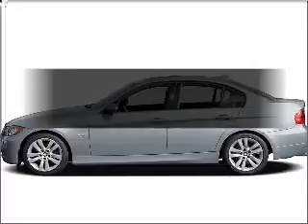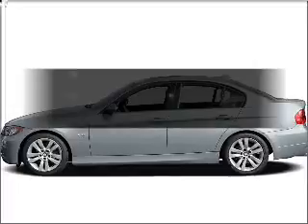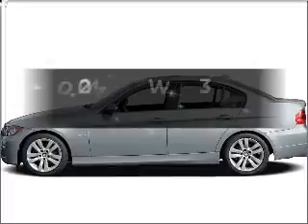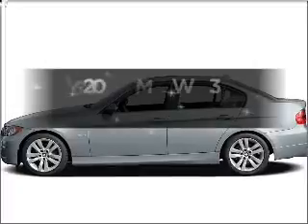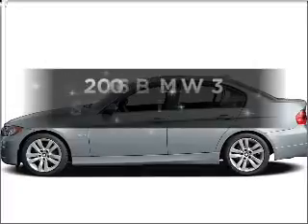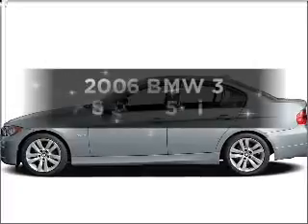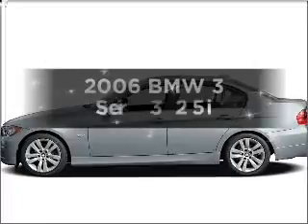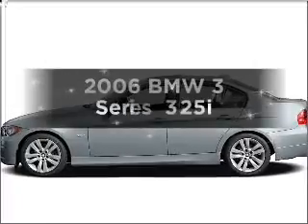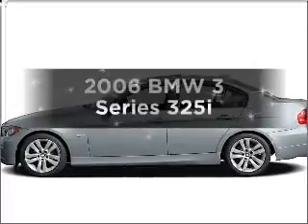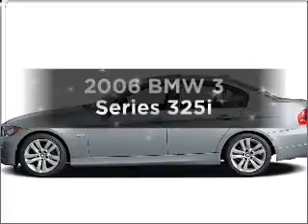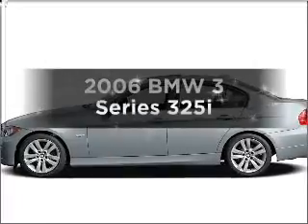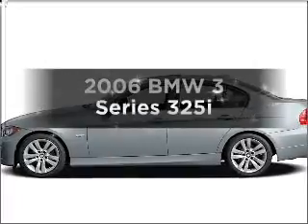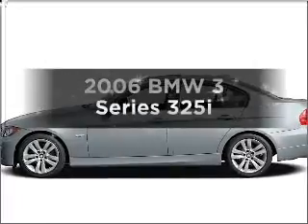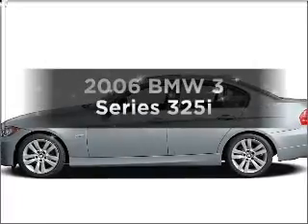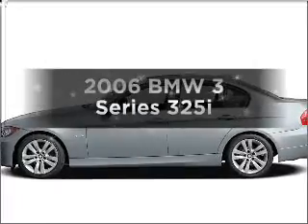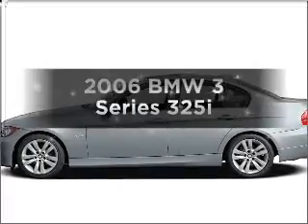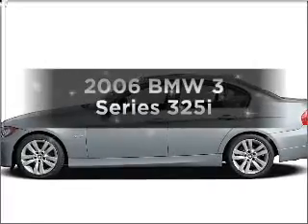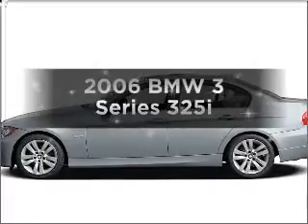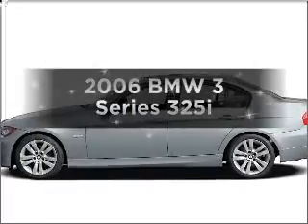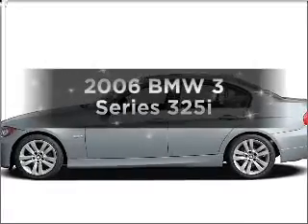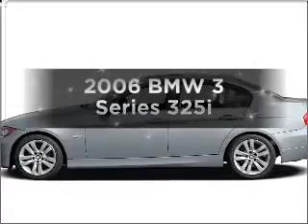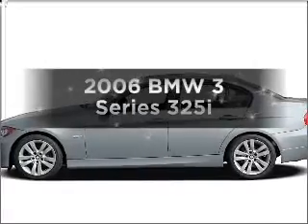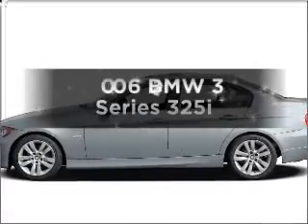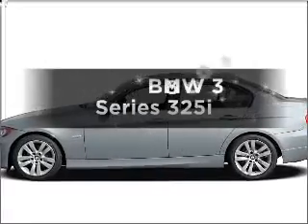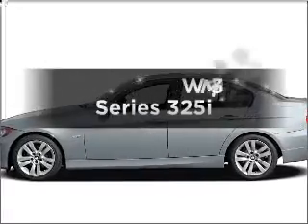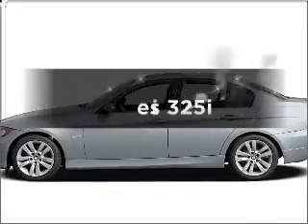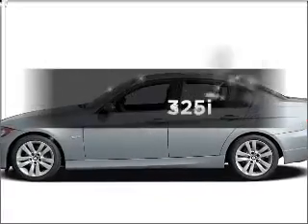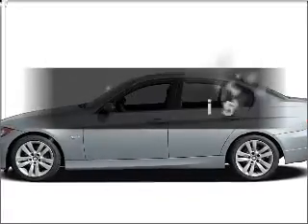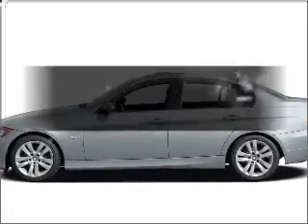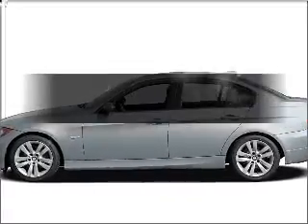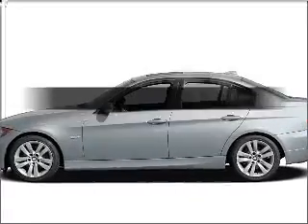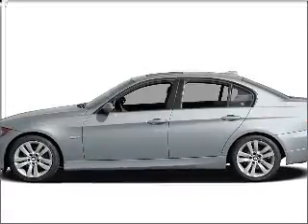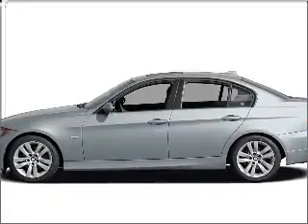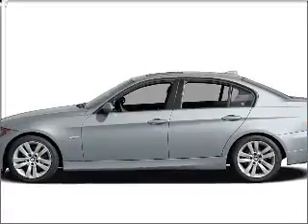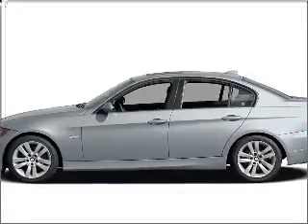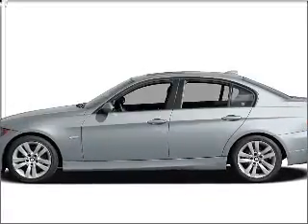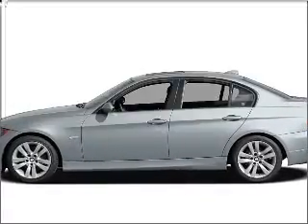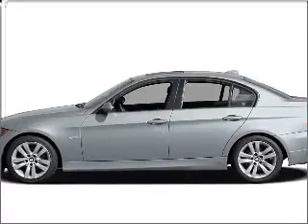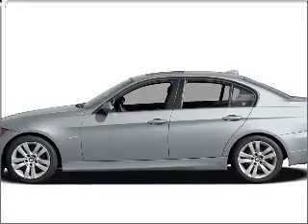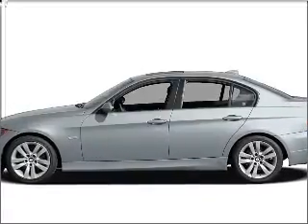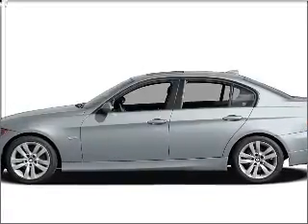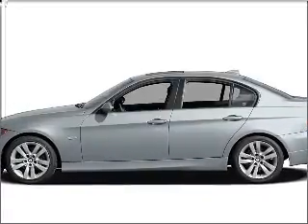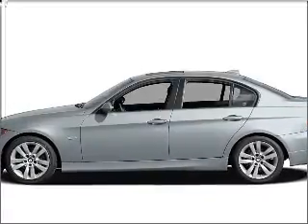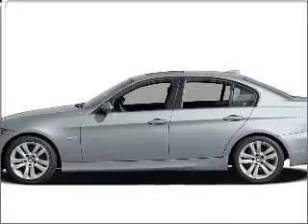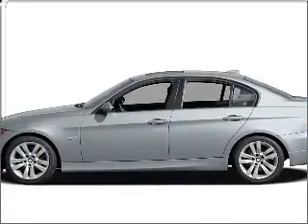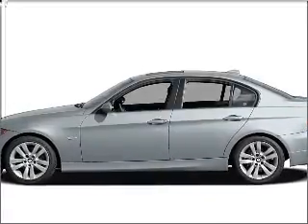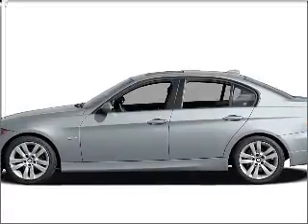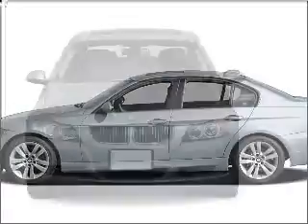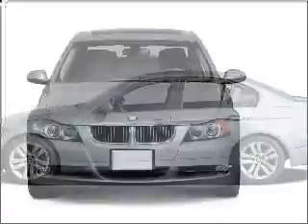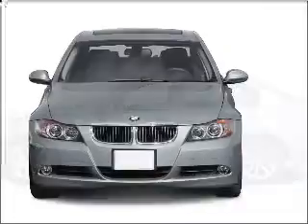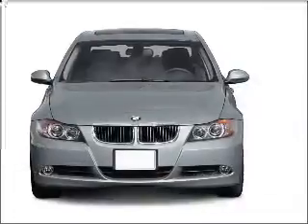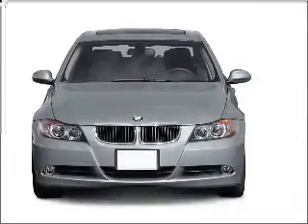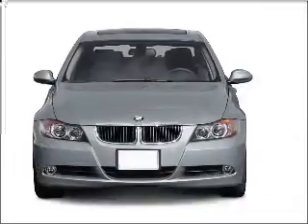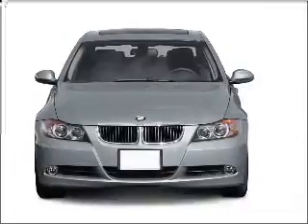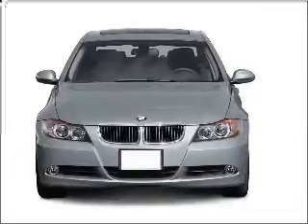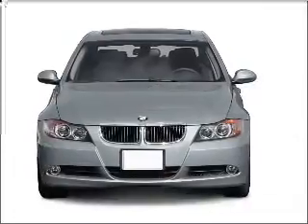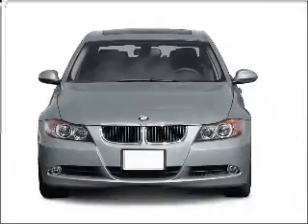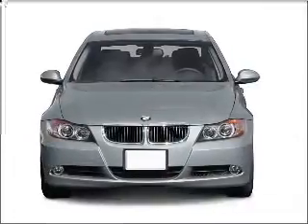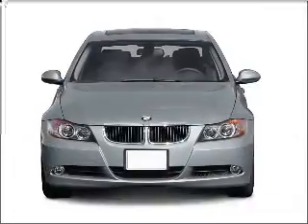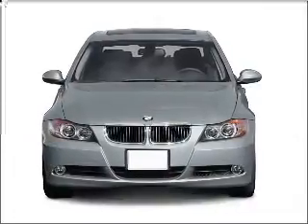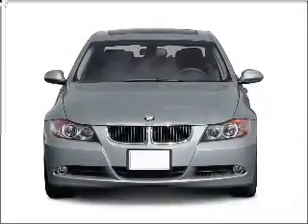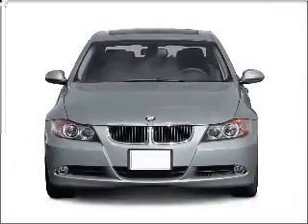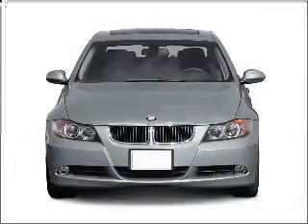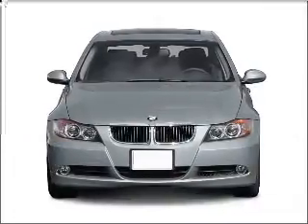Introducing the 2006 BMW 3 Series. If you're looking for an automobile with great attributes, look no further.